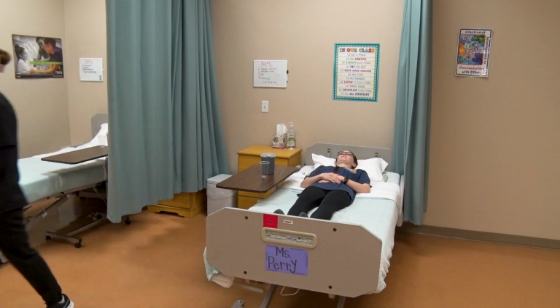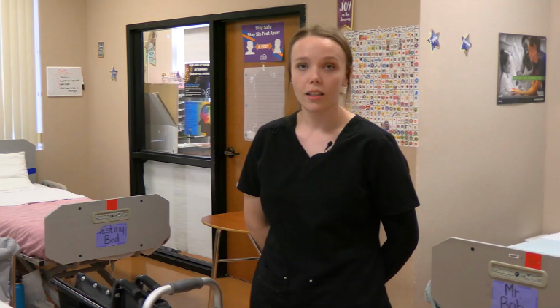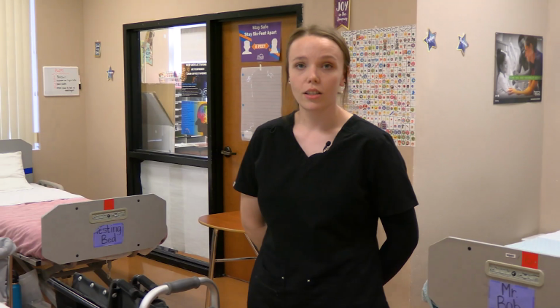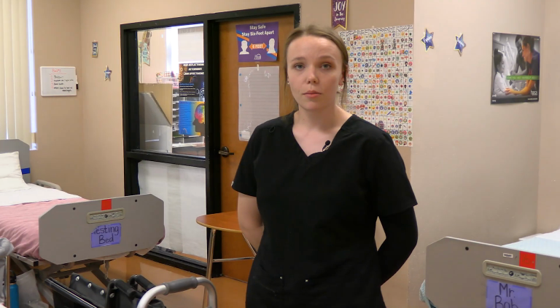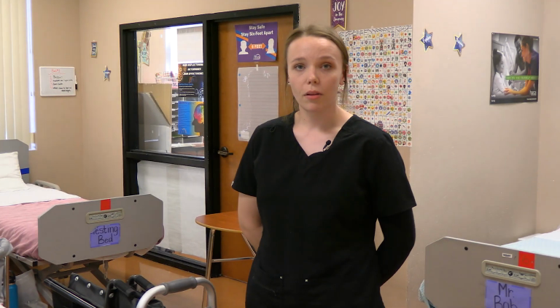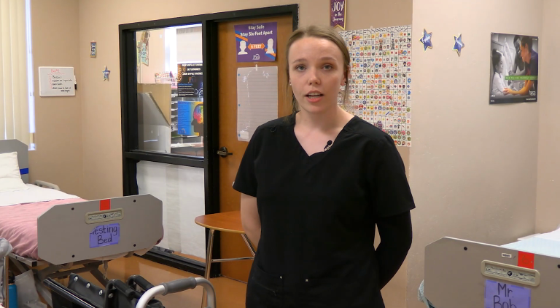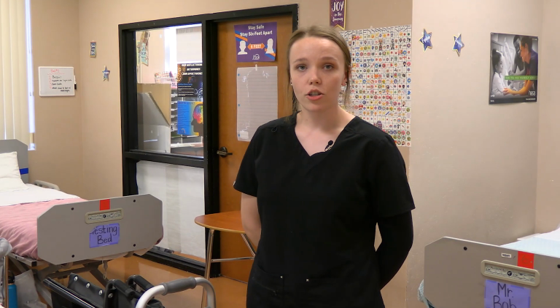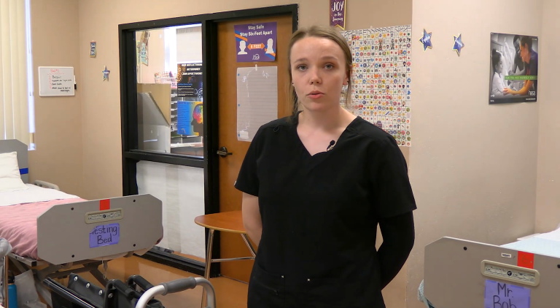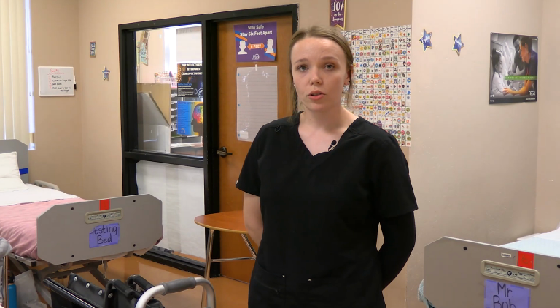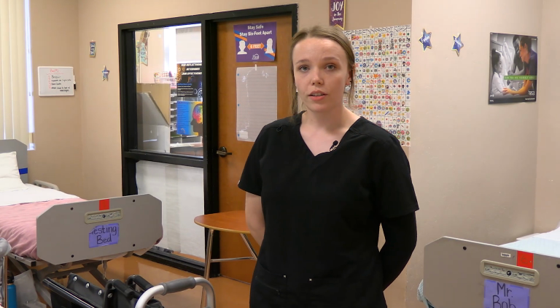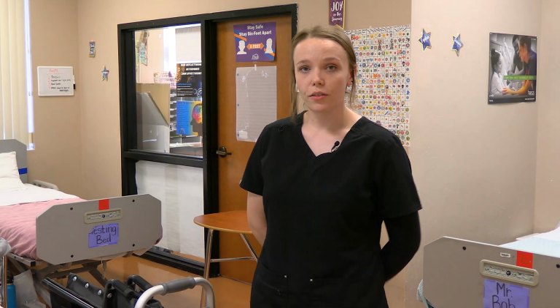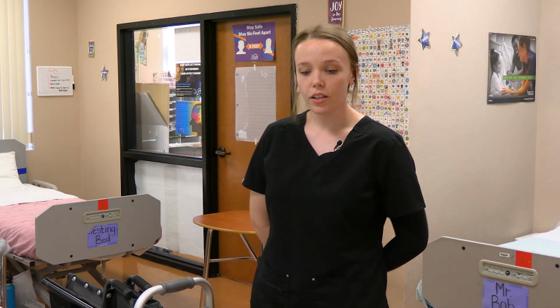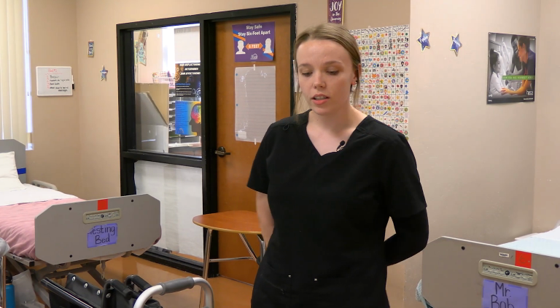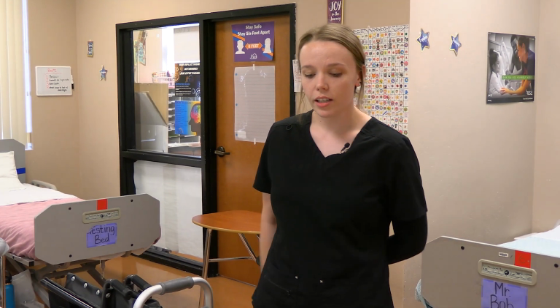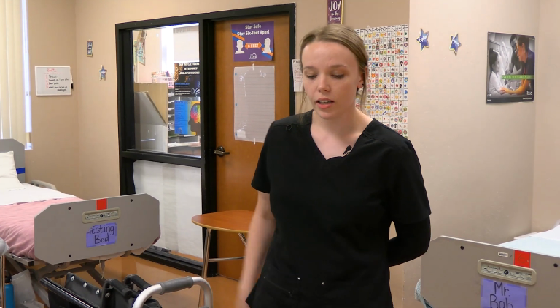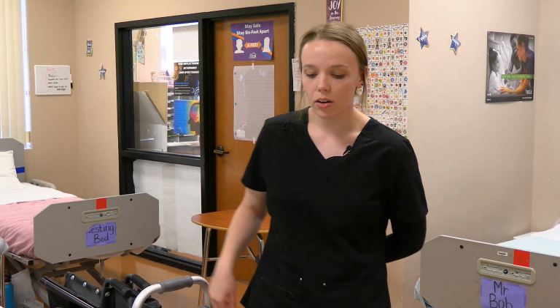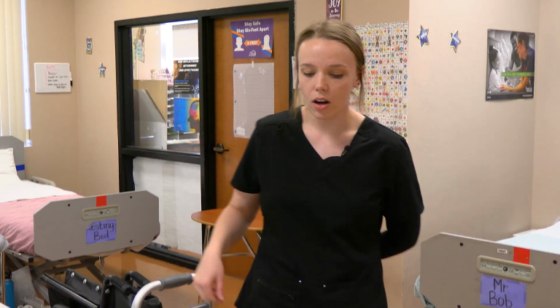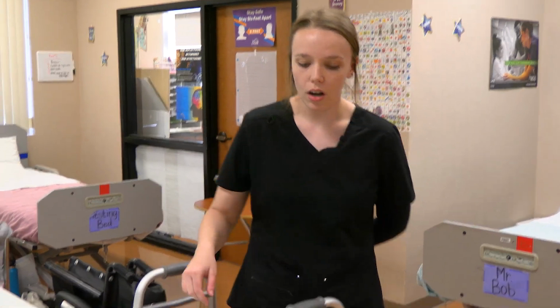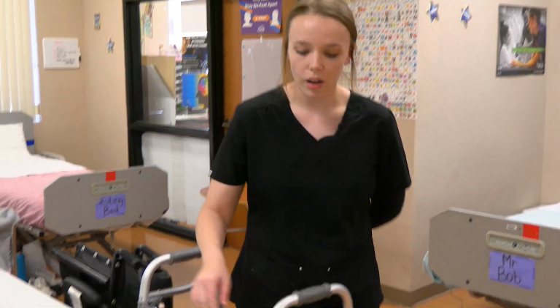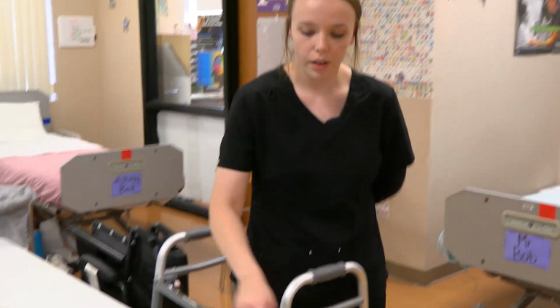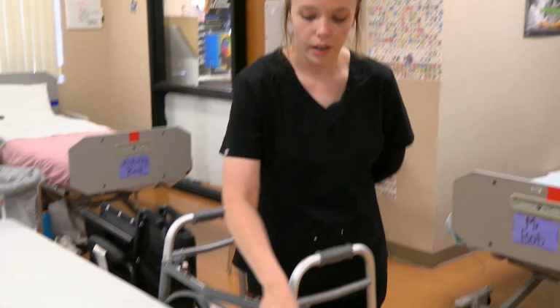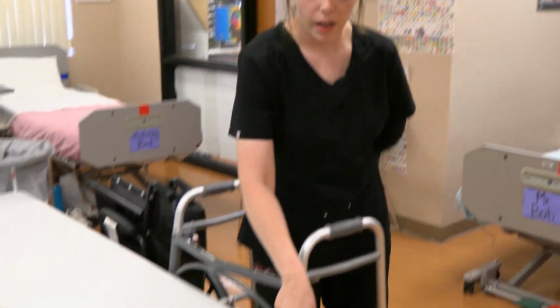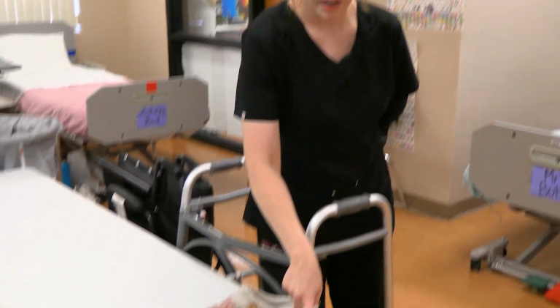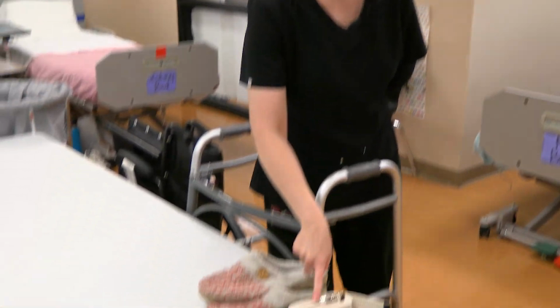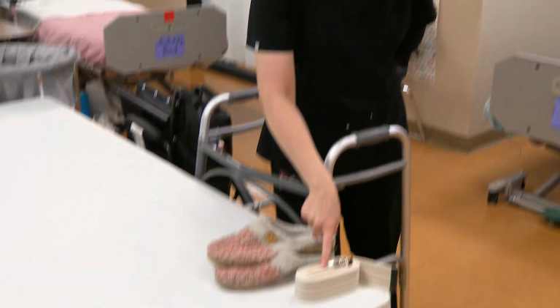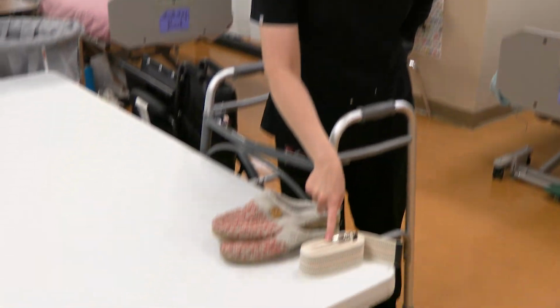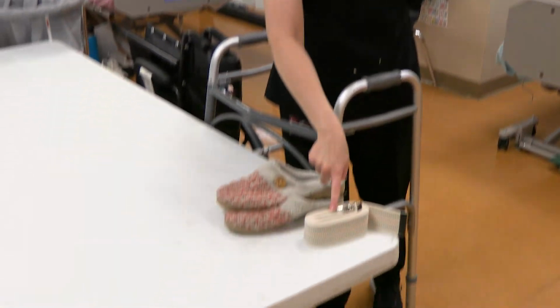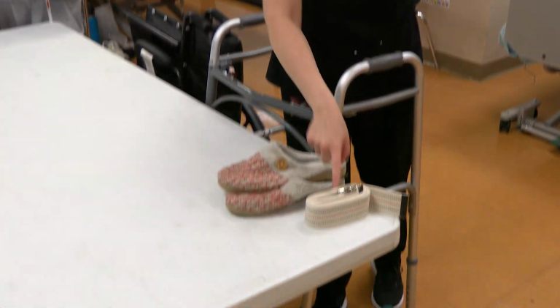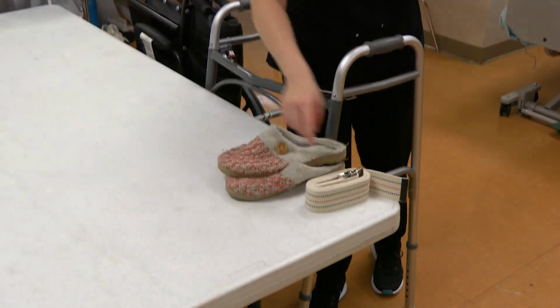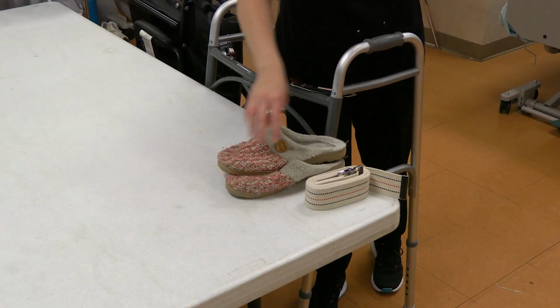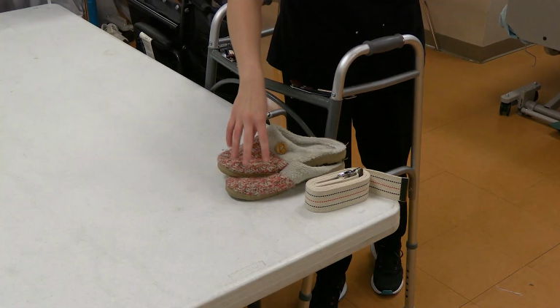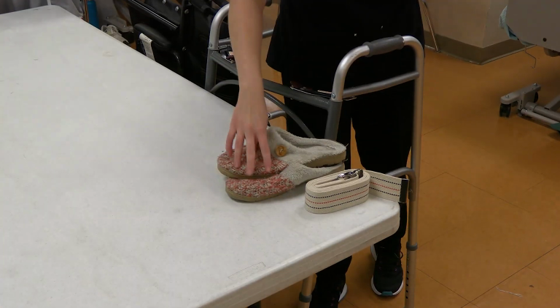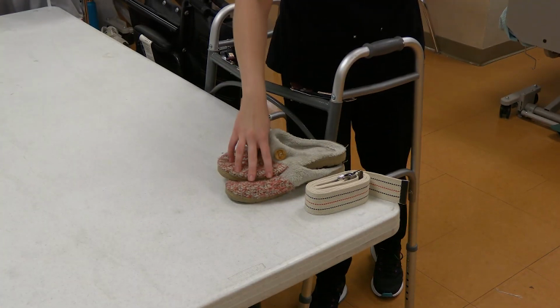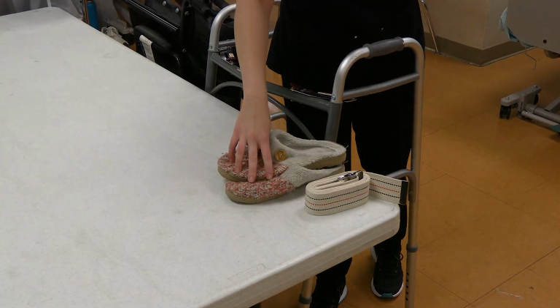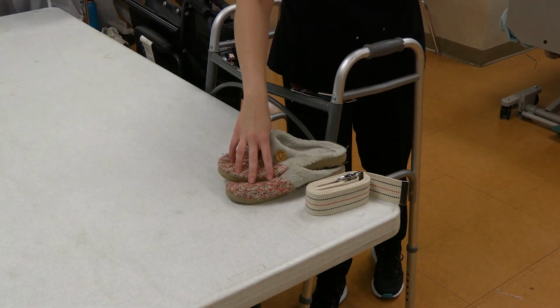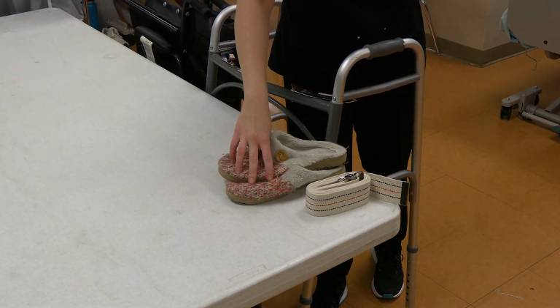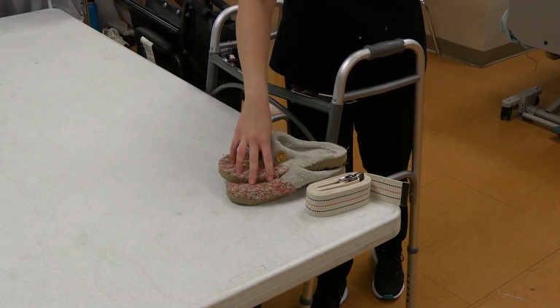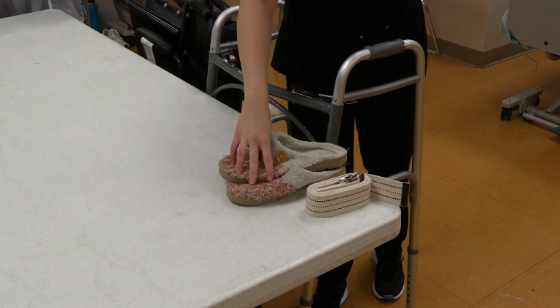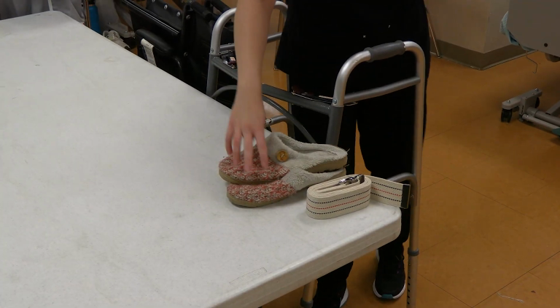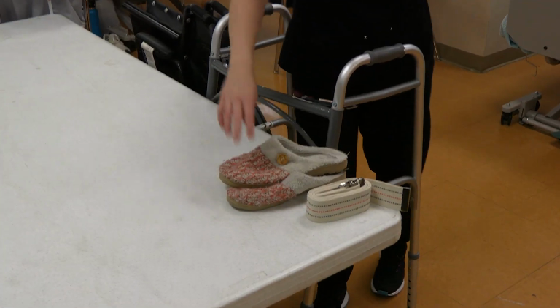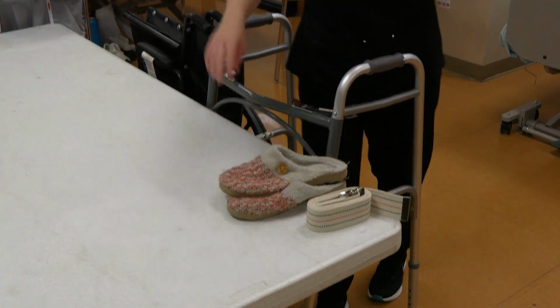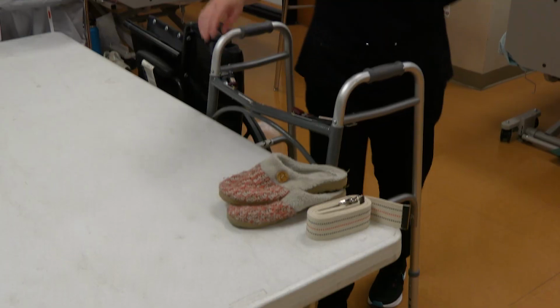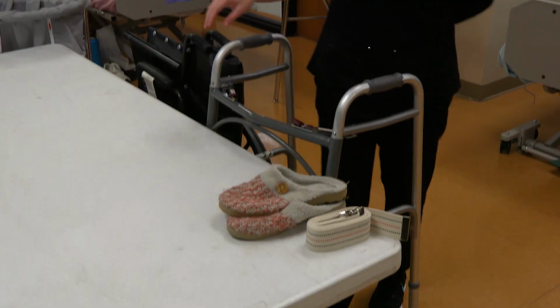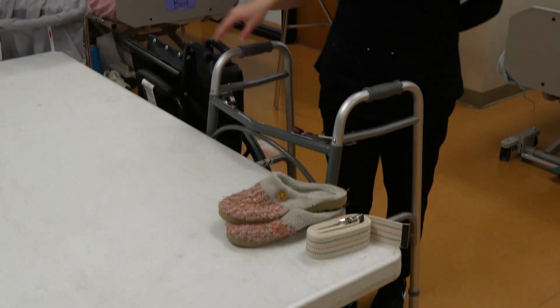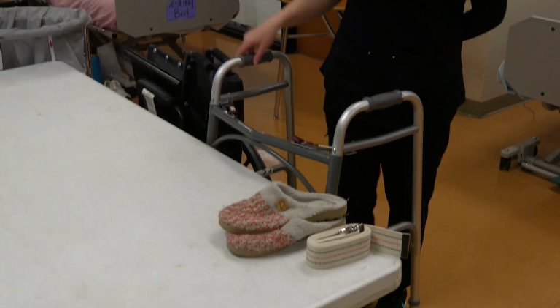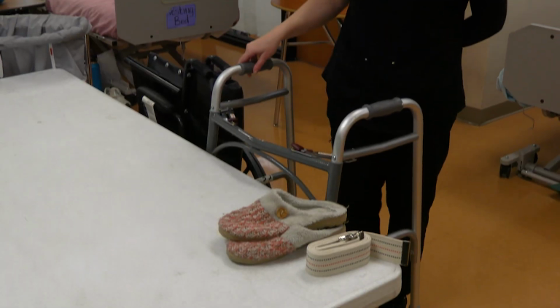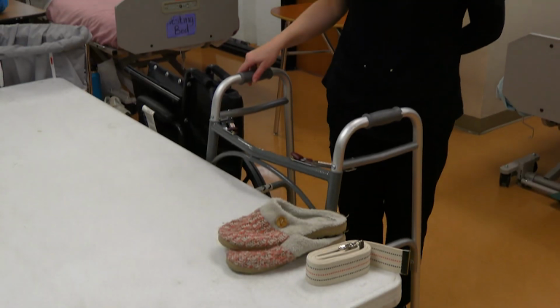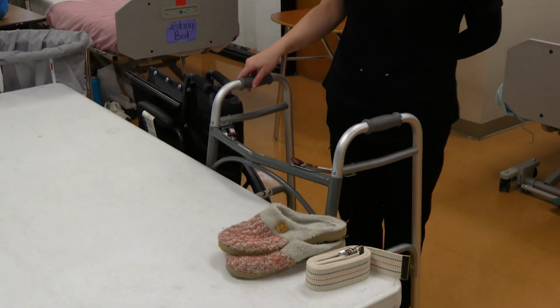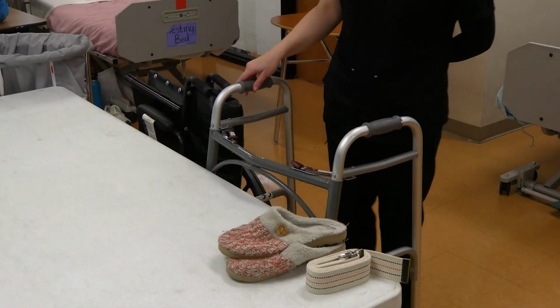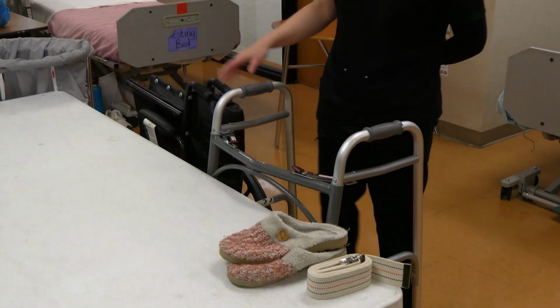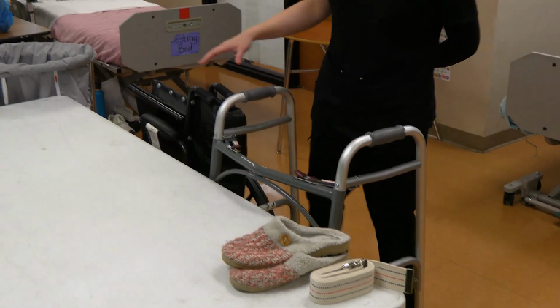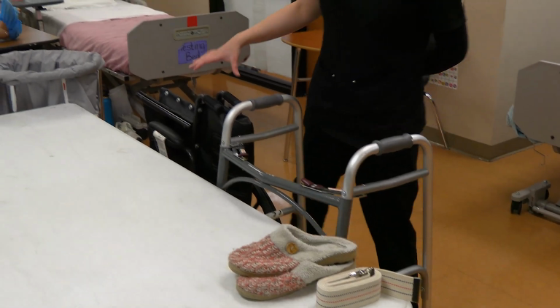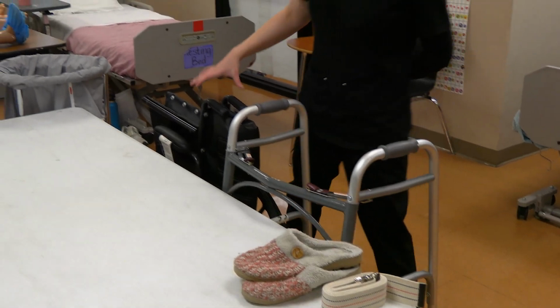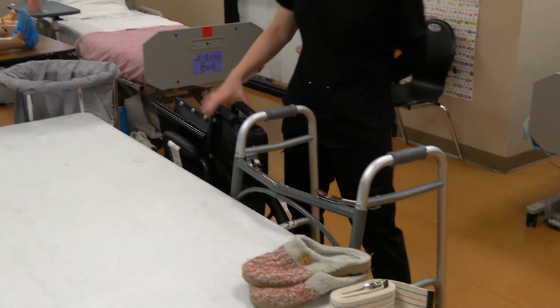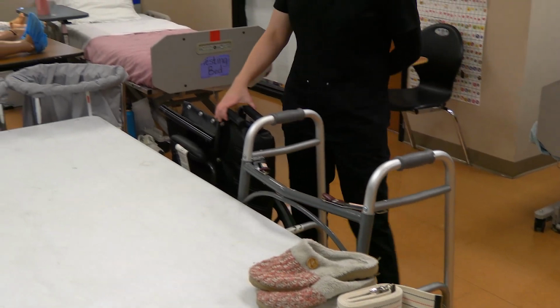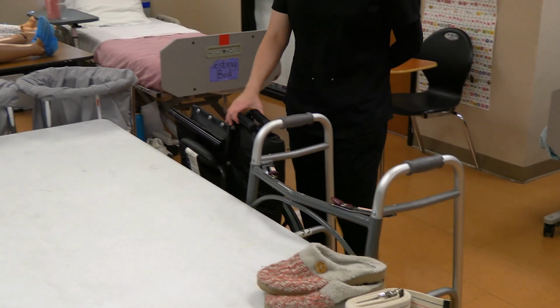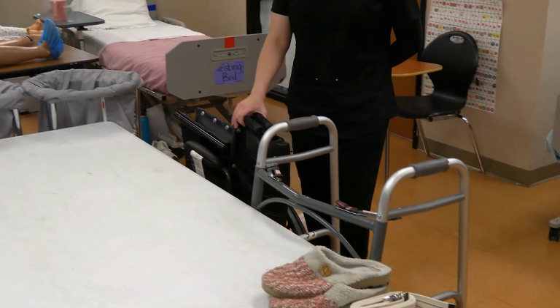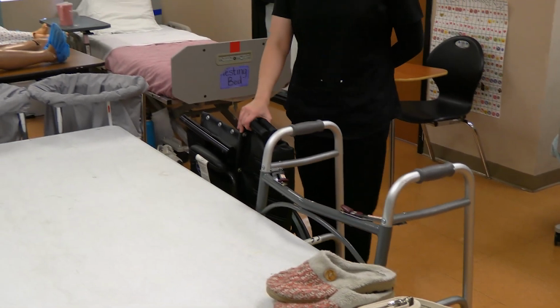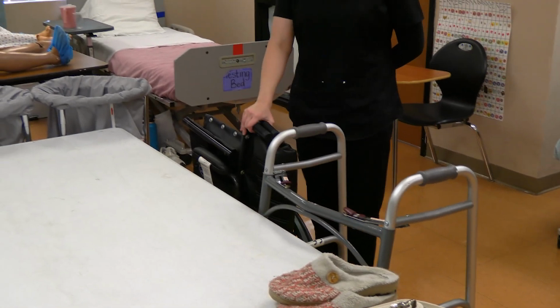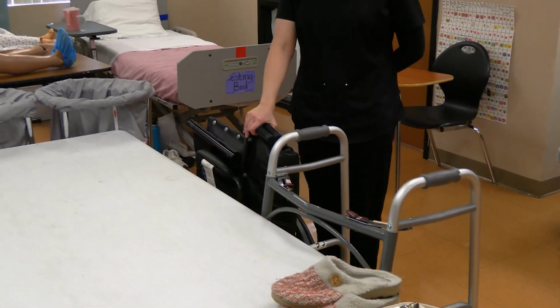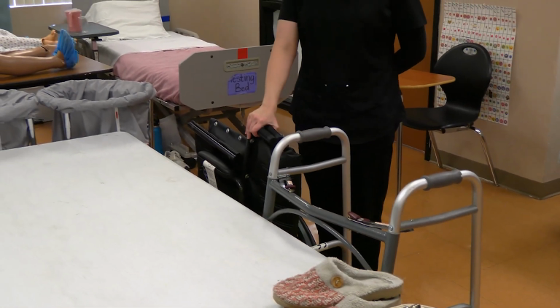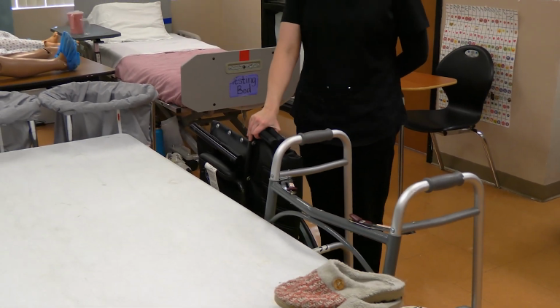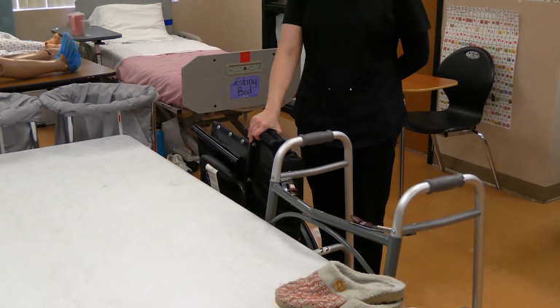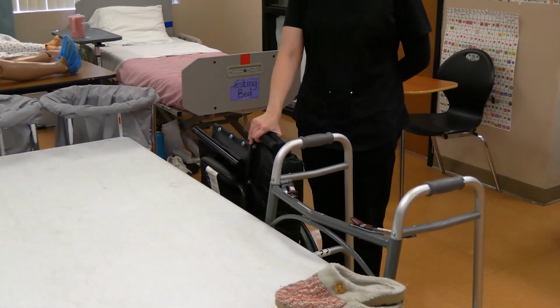The supplies you will need for this skill are a gait belt, a pair of slippers, a walker, and a wheelchair.